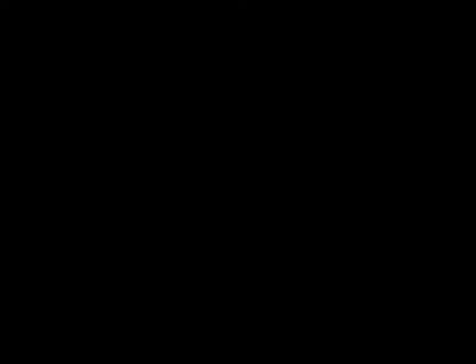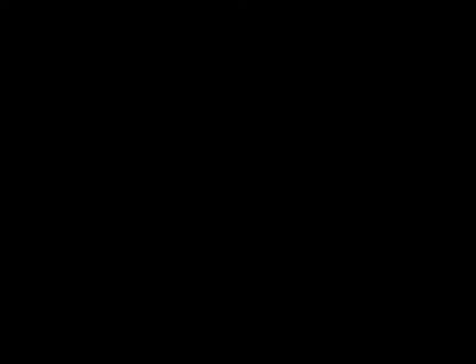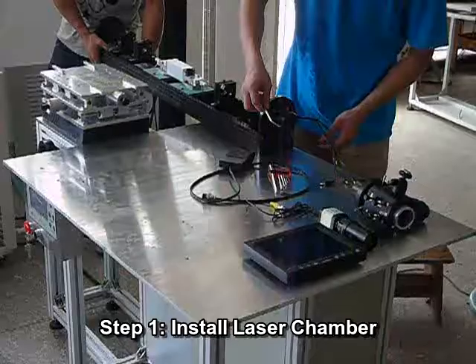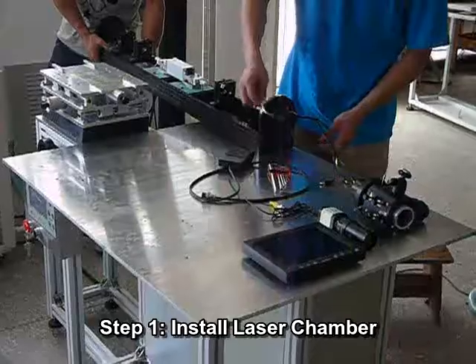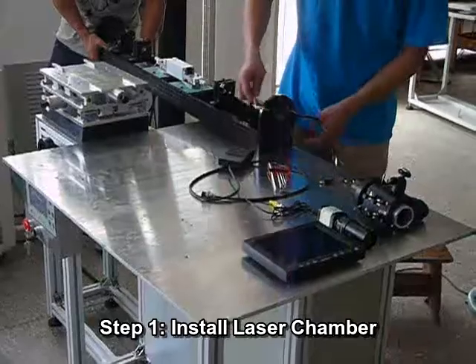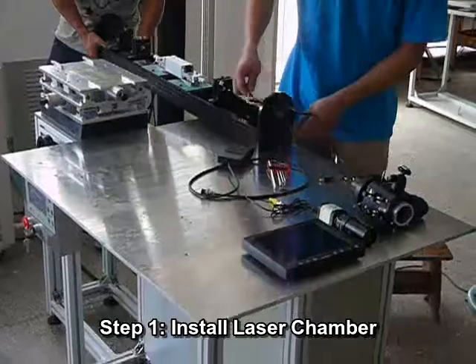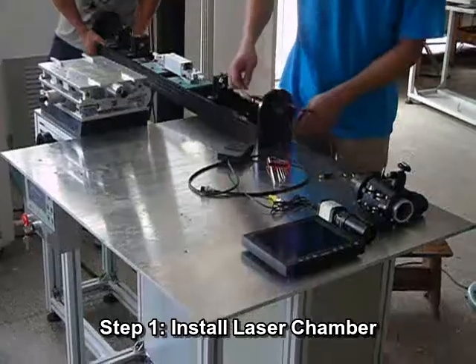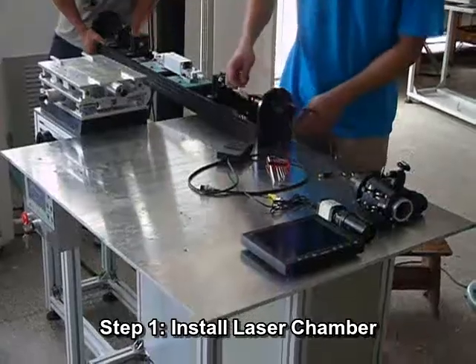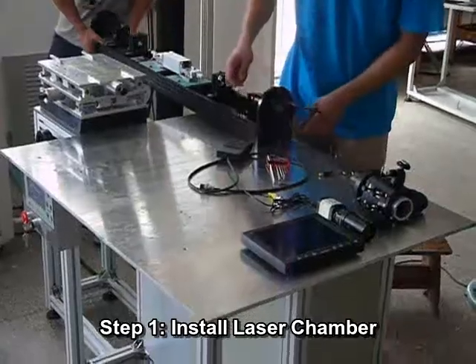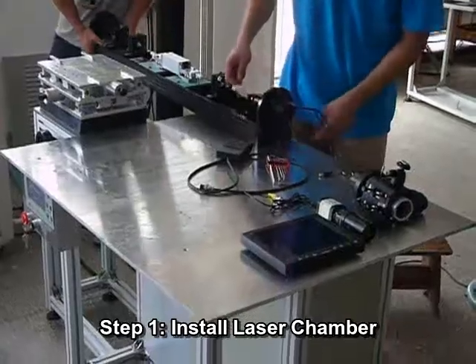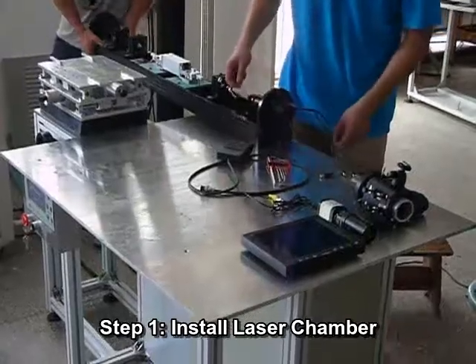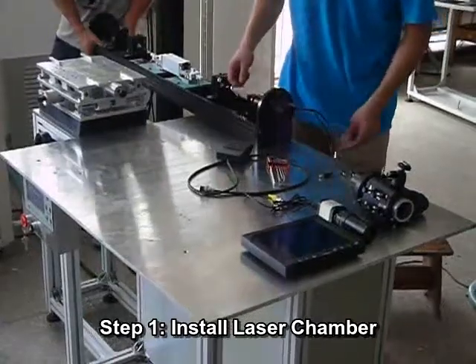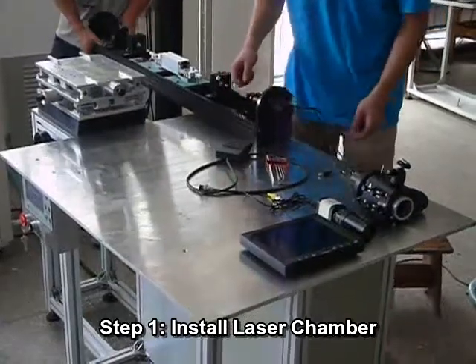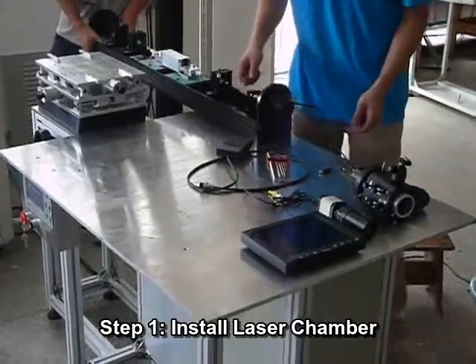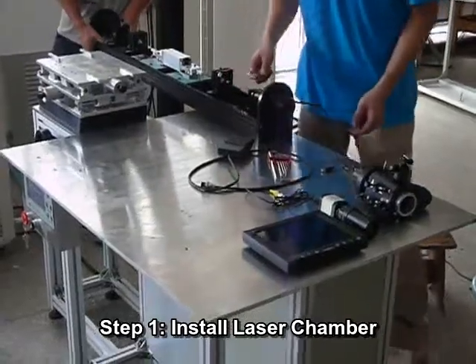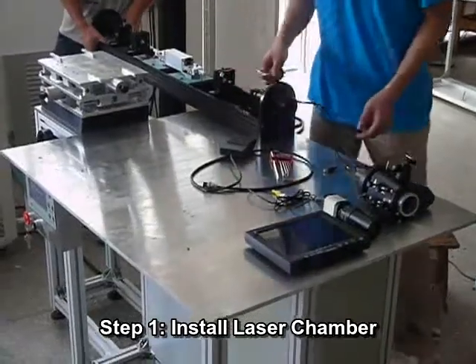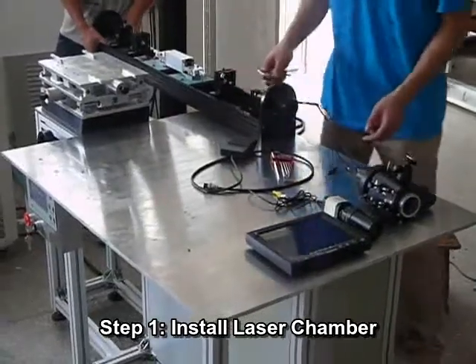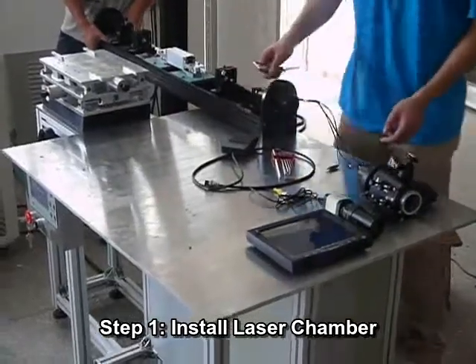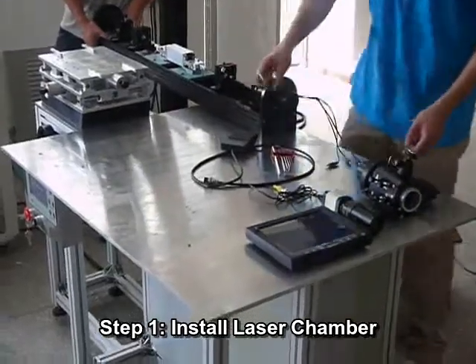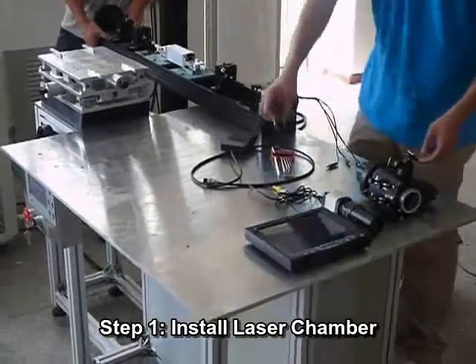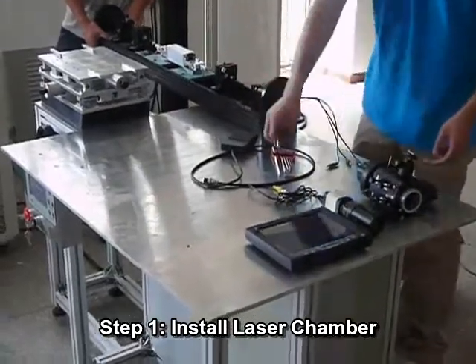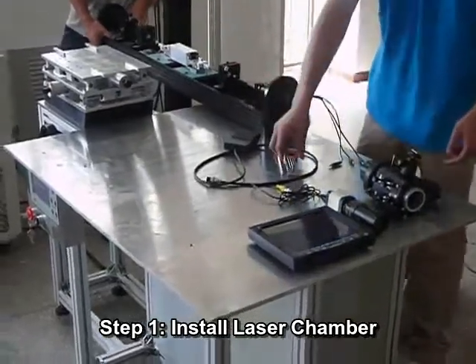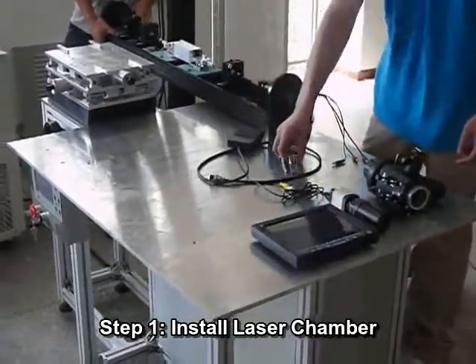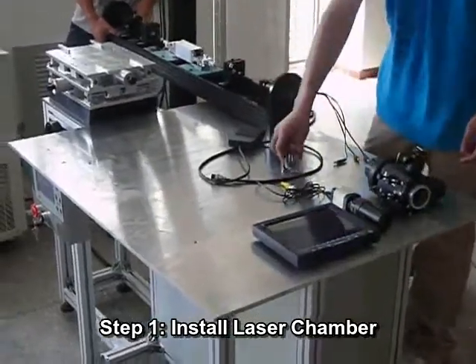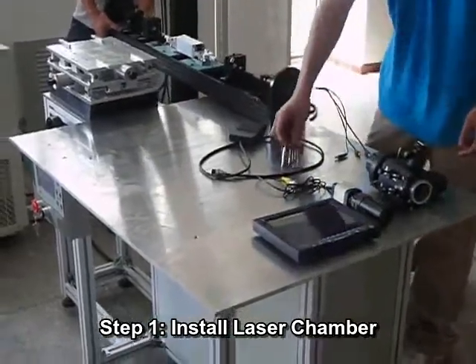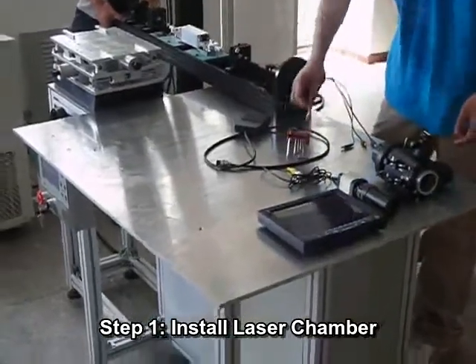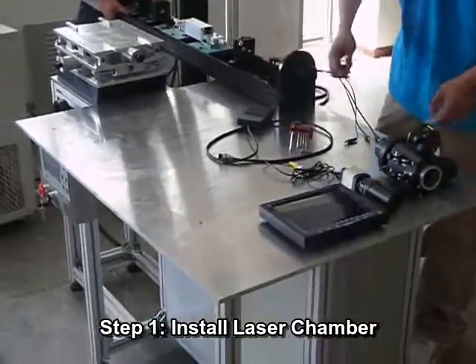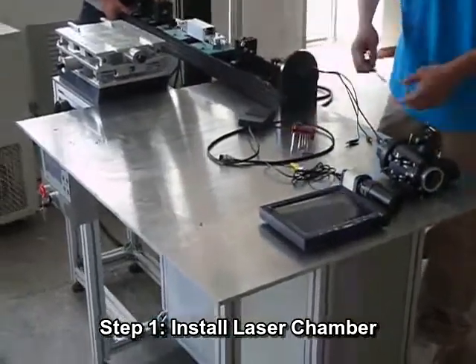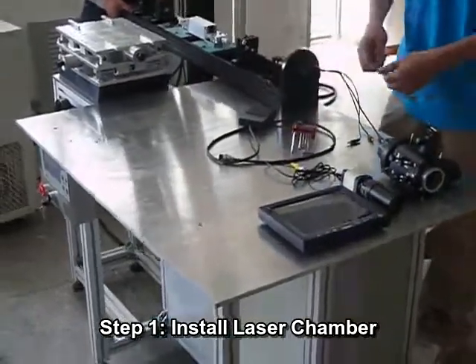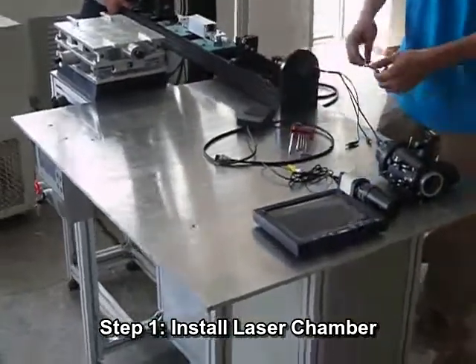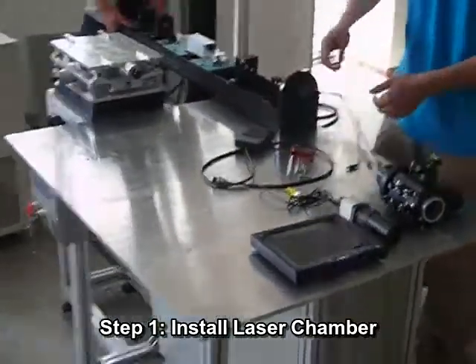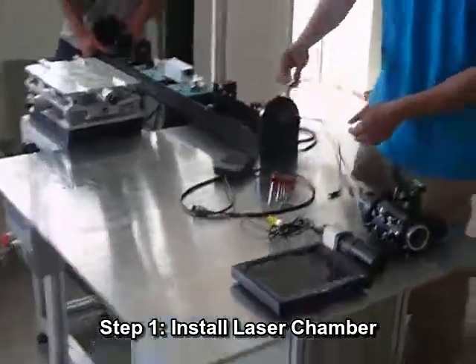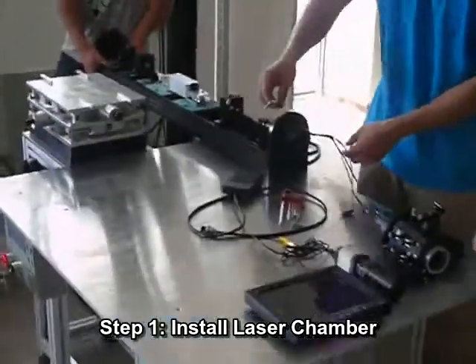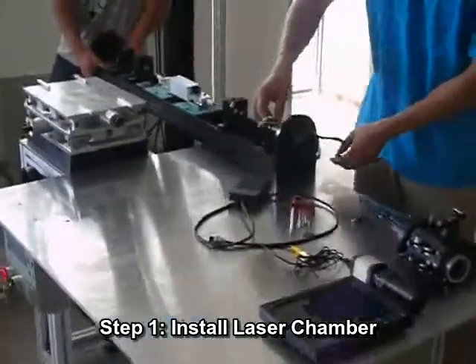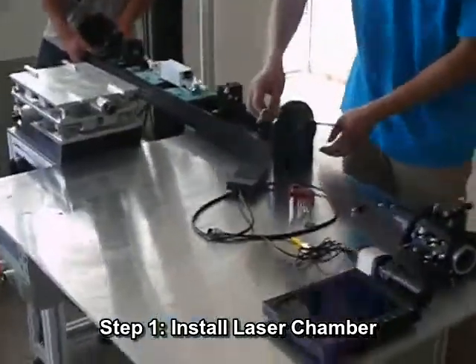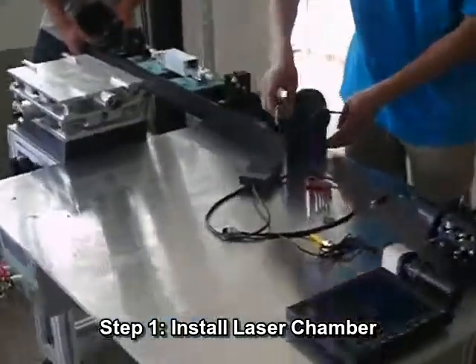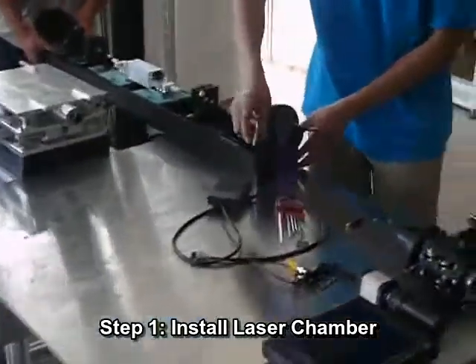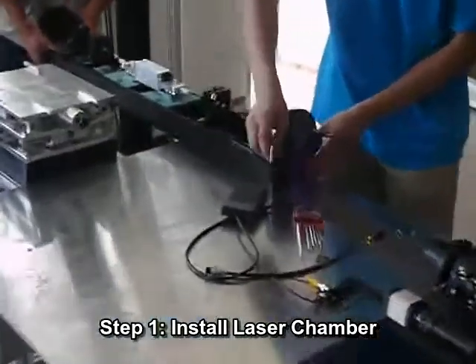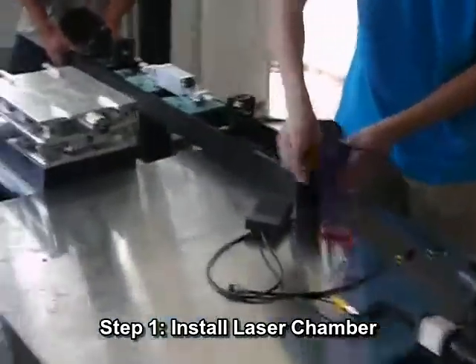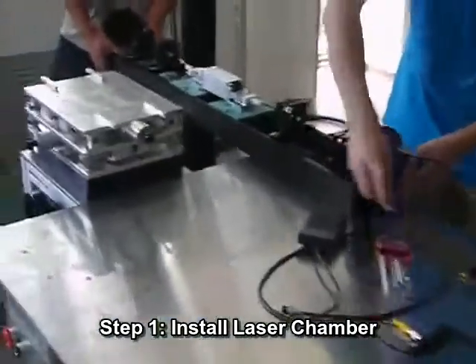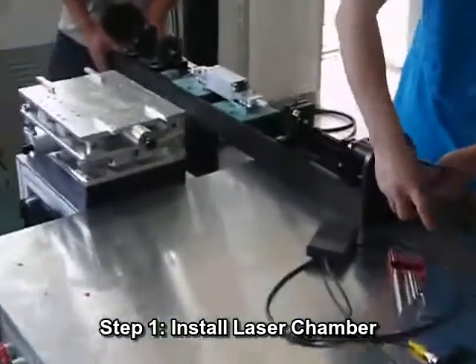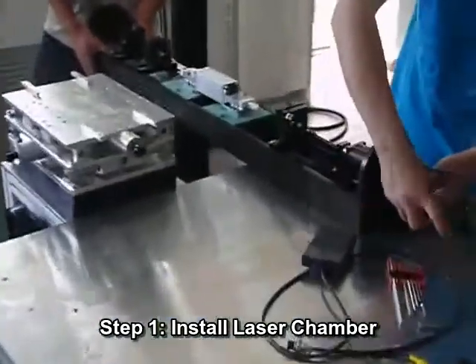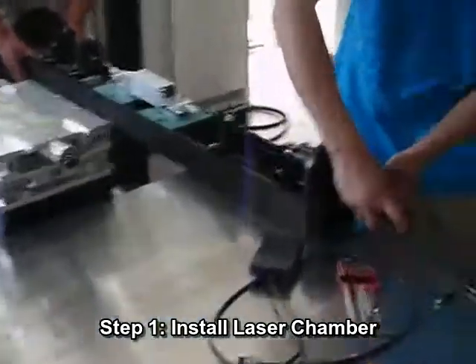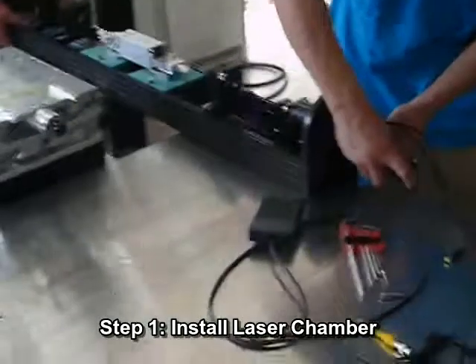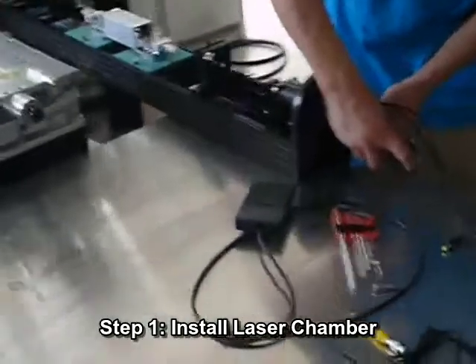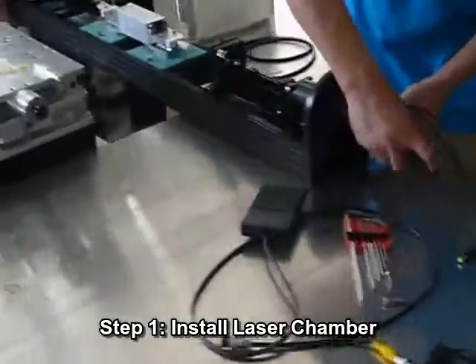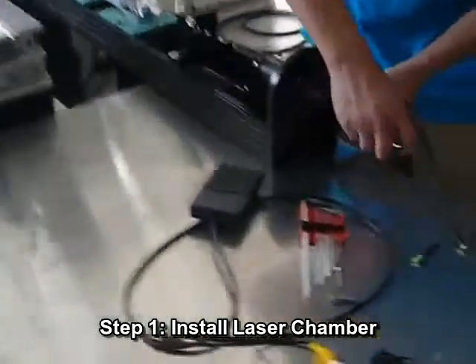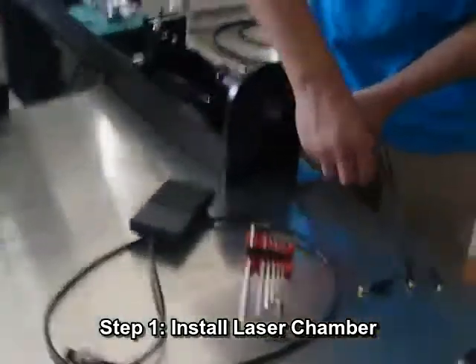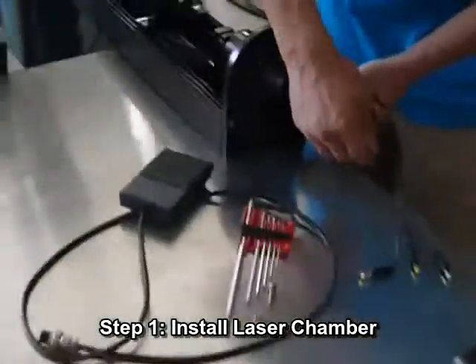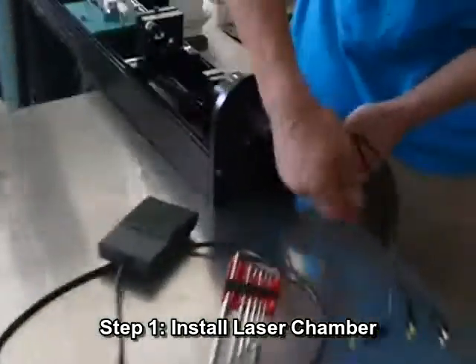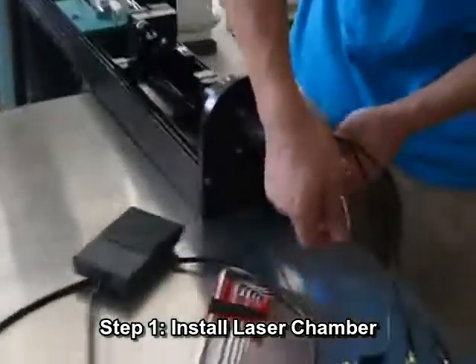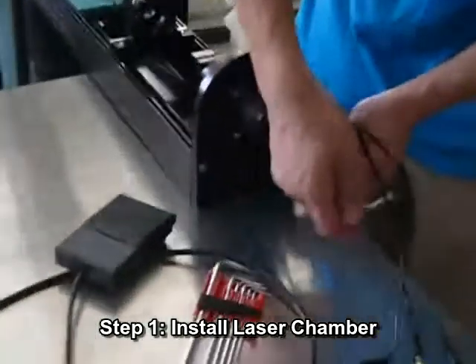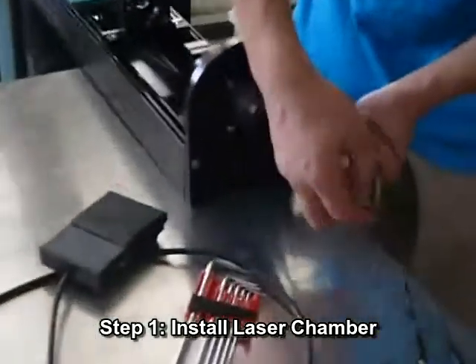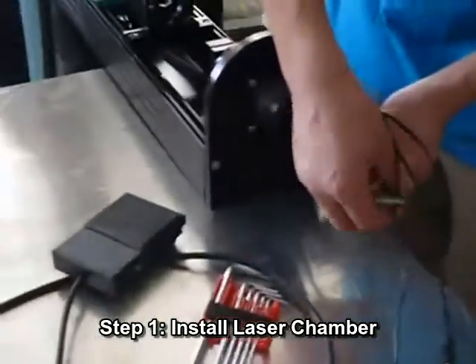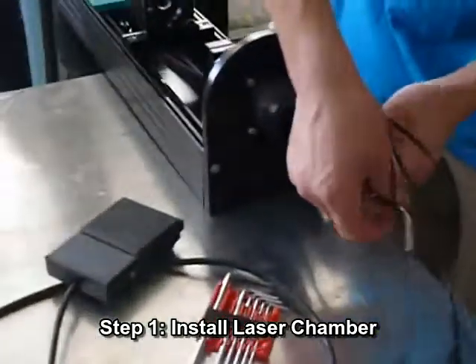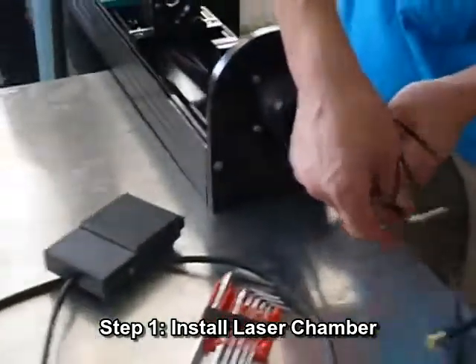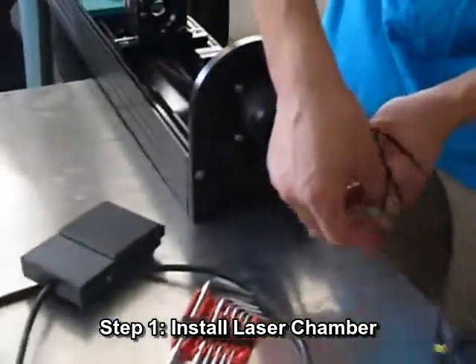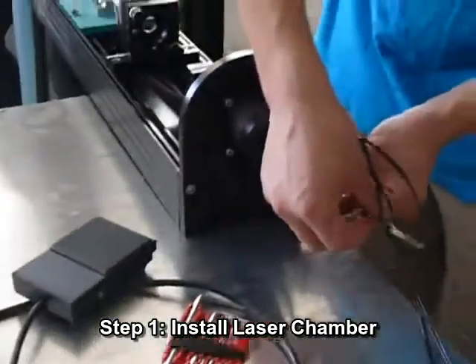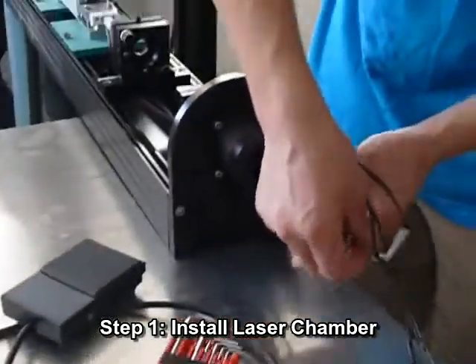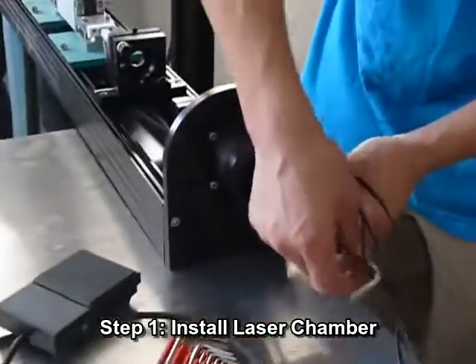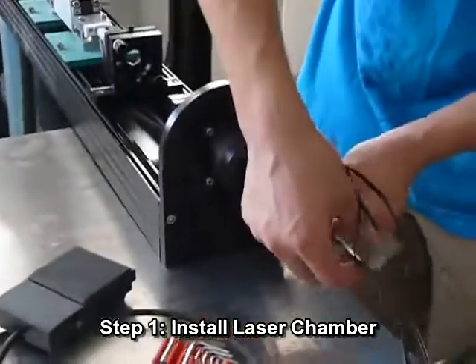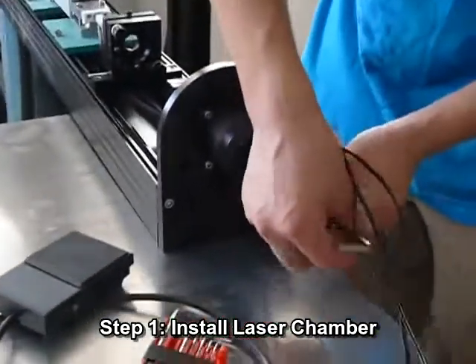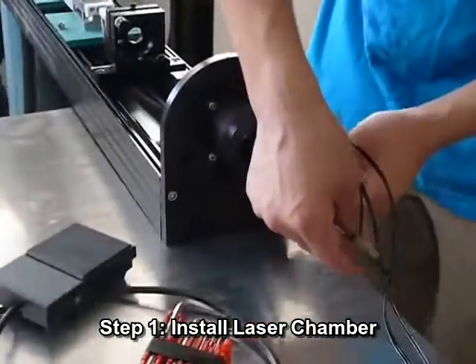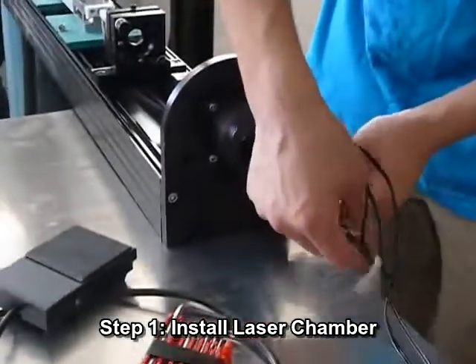Thanks for choosing the main laser channel letter welding machine. Now let's see how to install the whole system when you receive the machine.